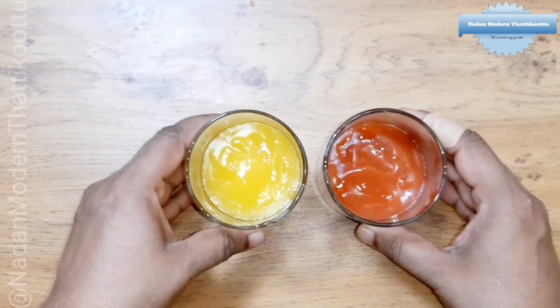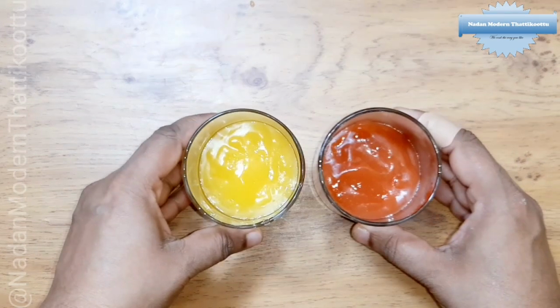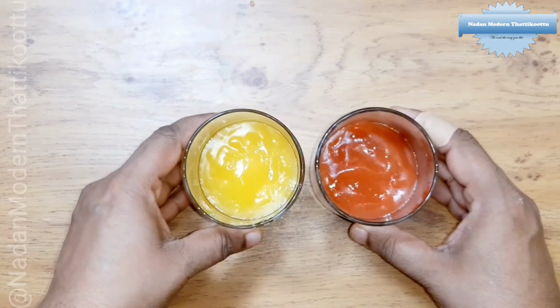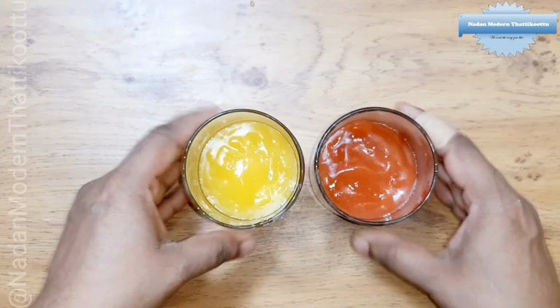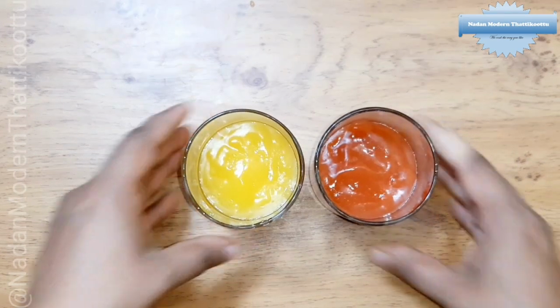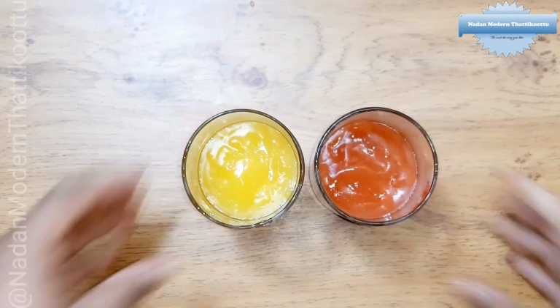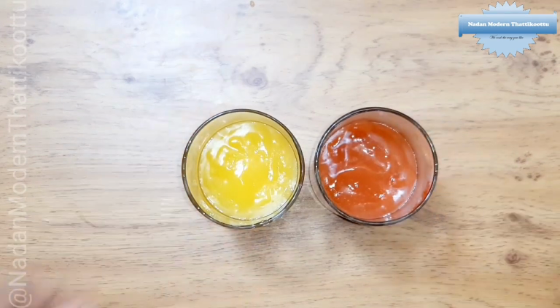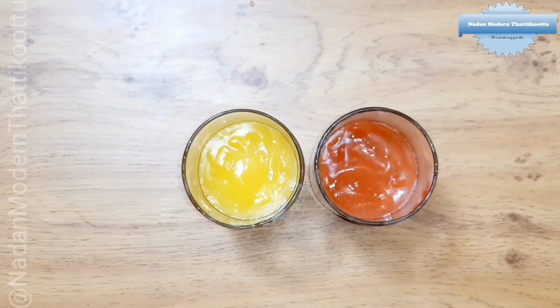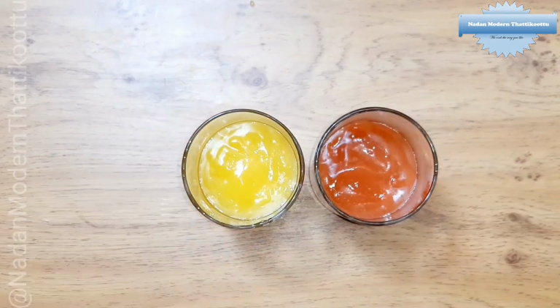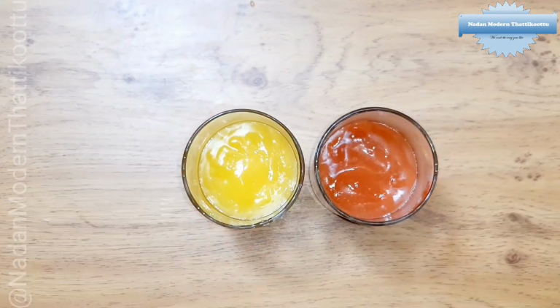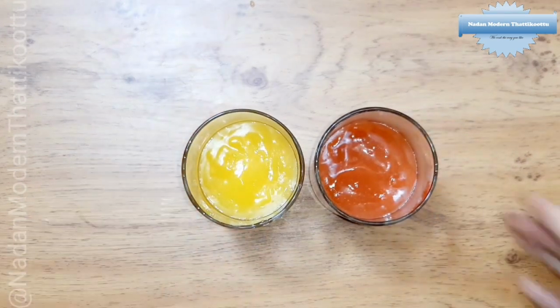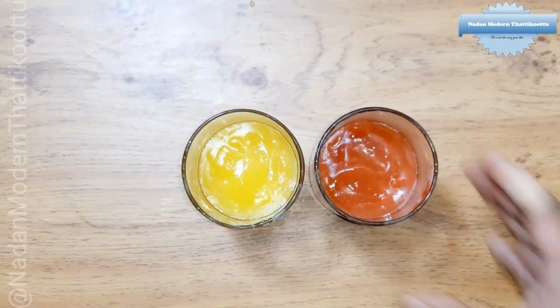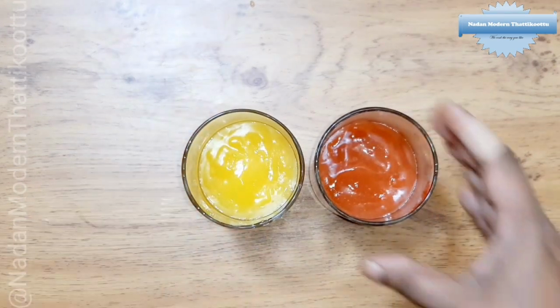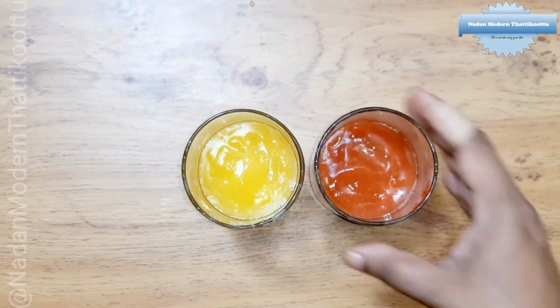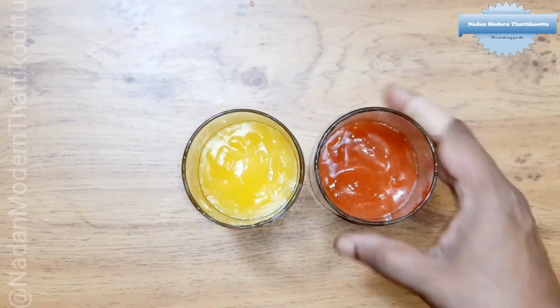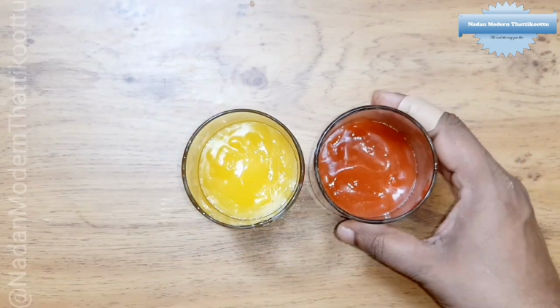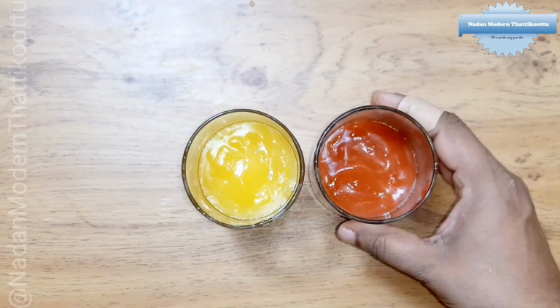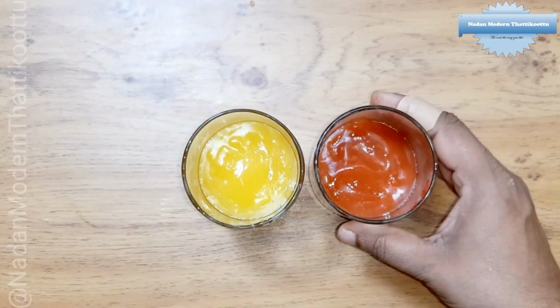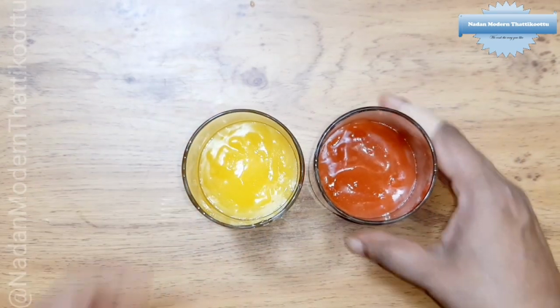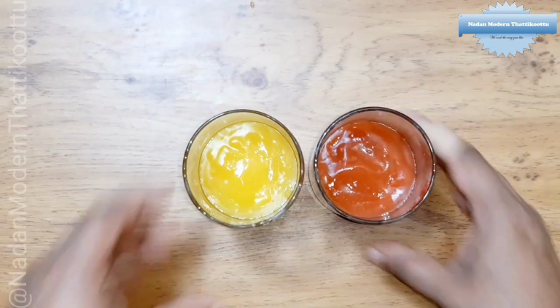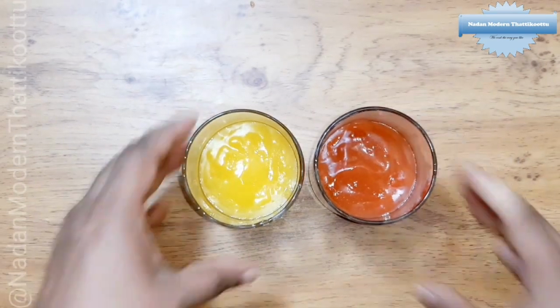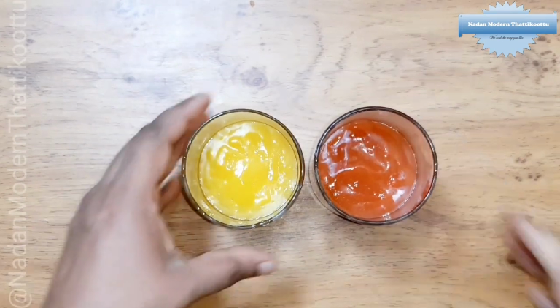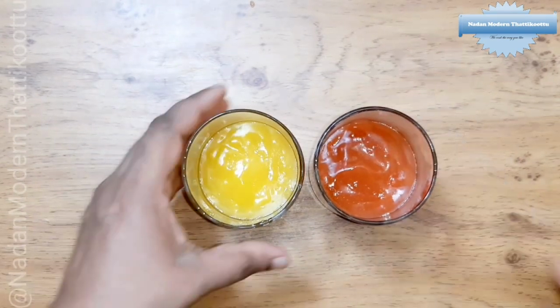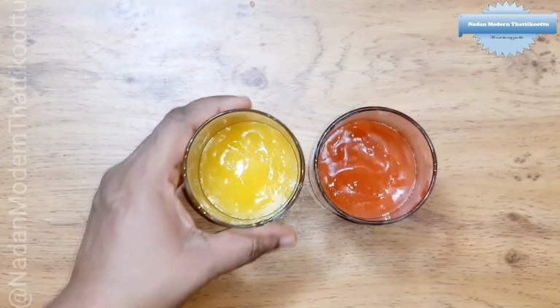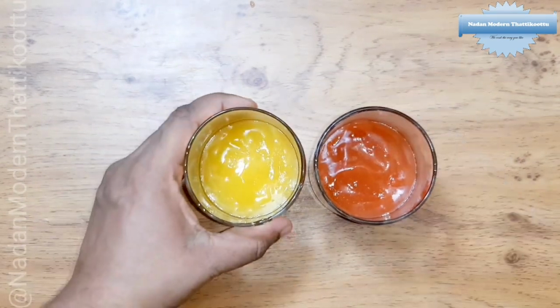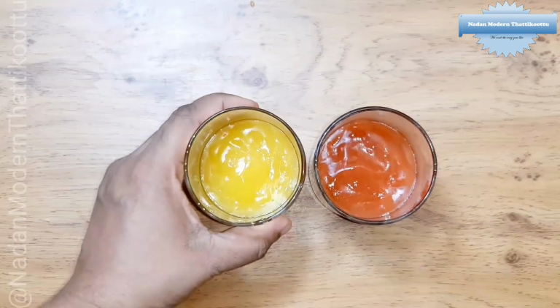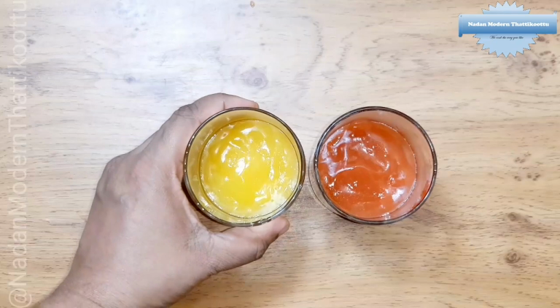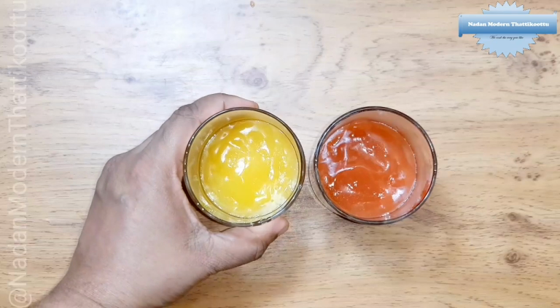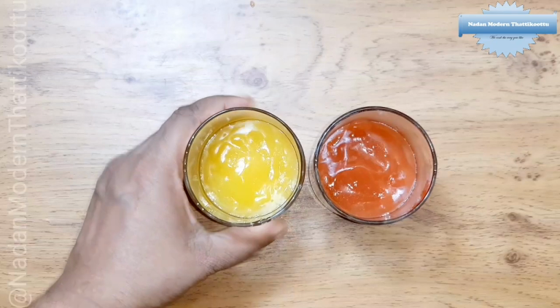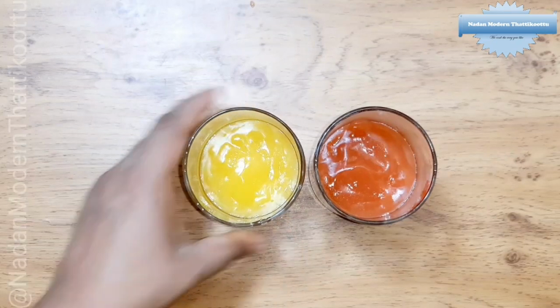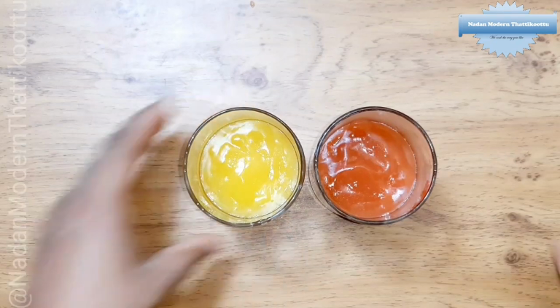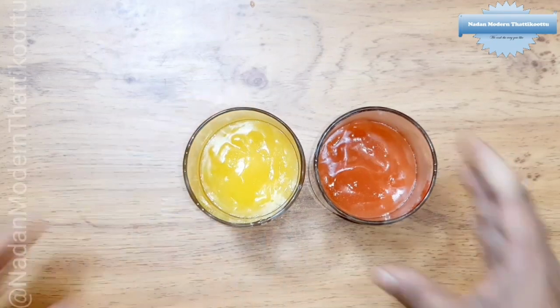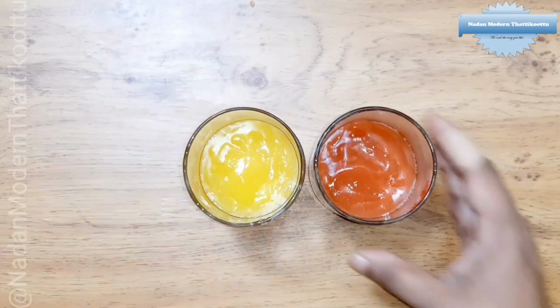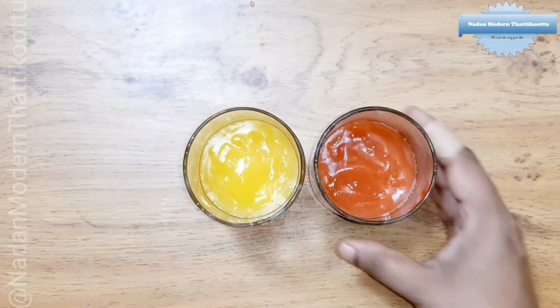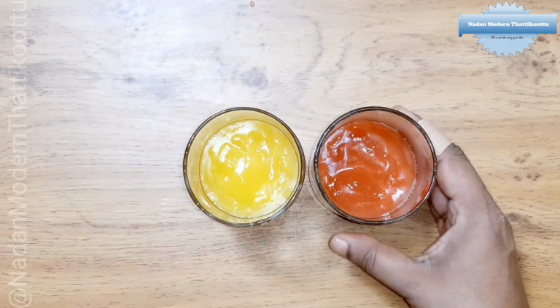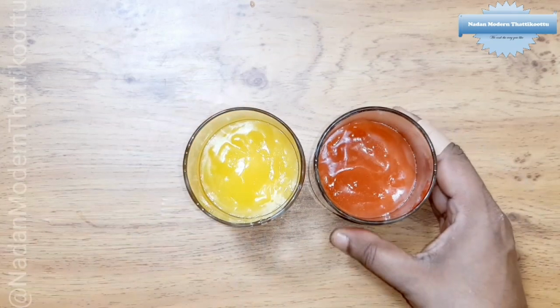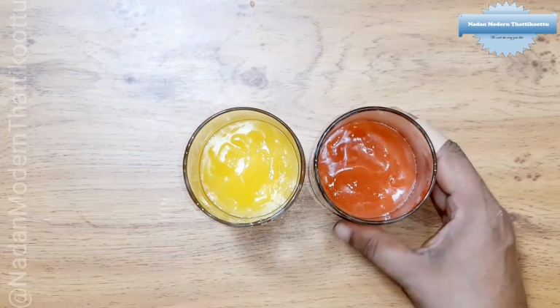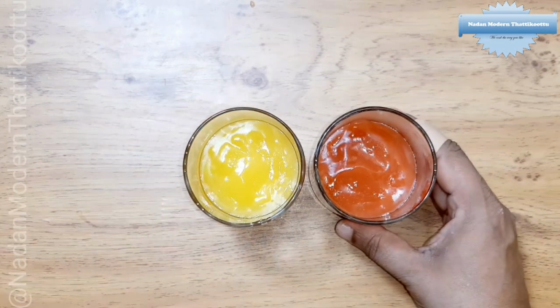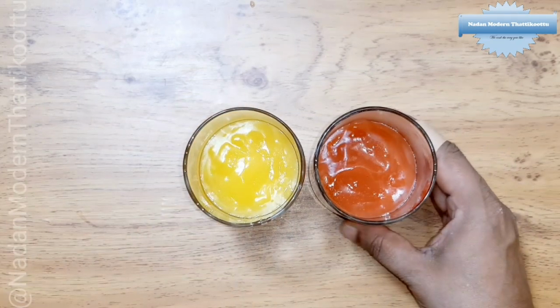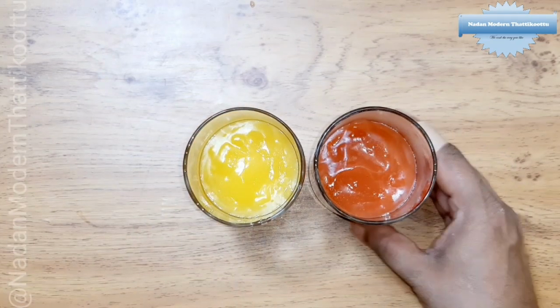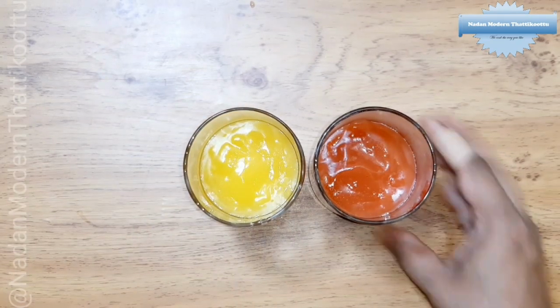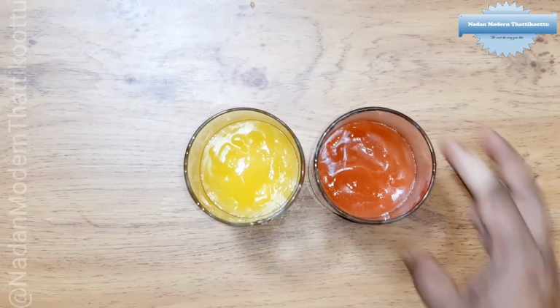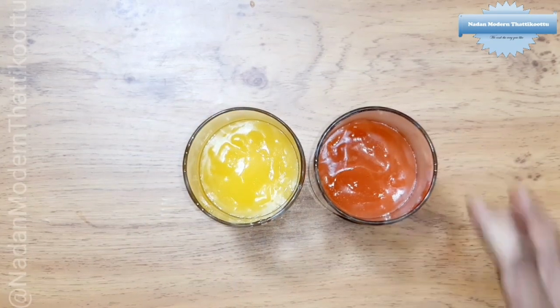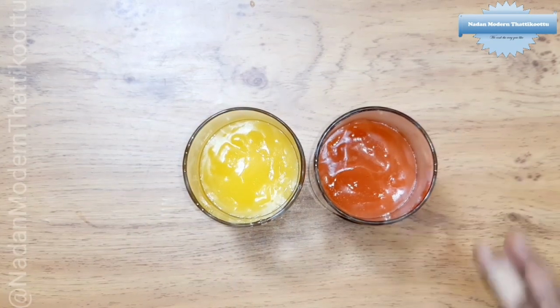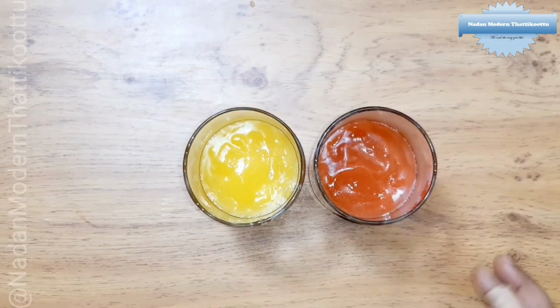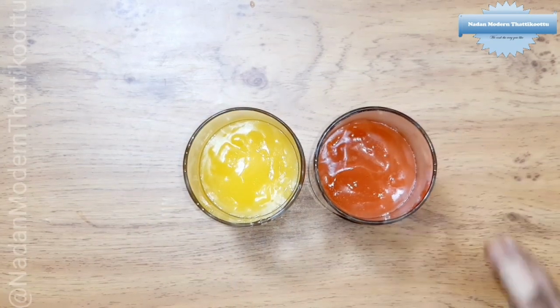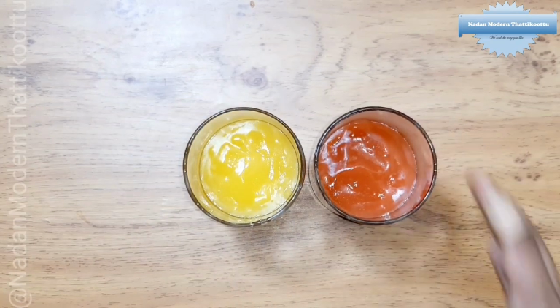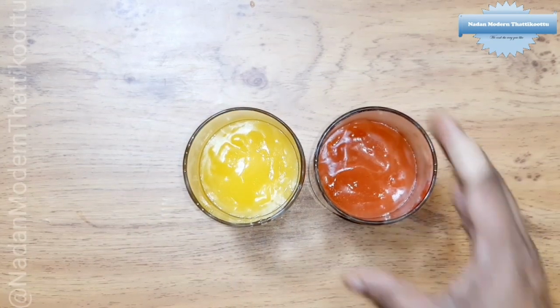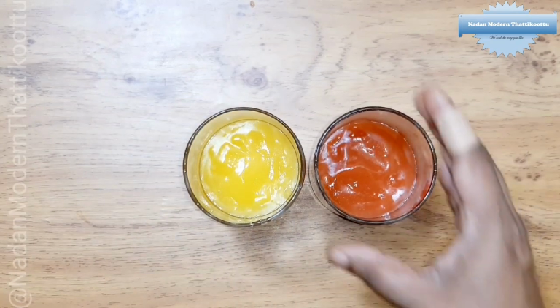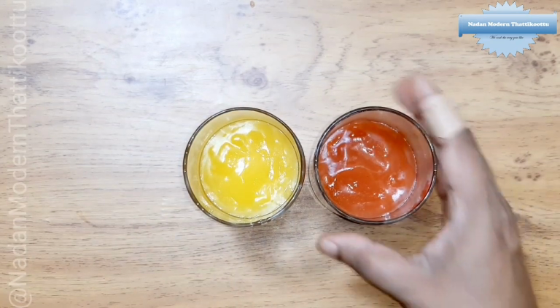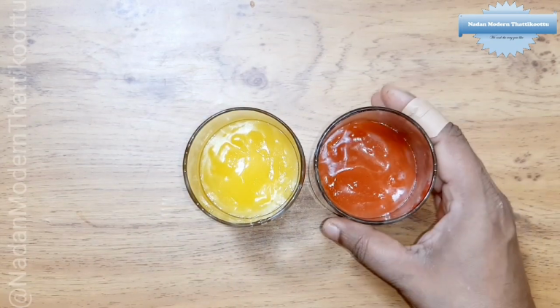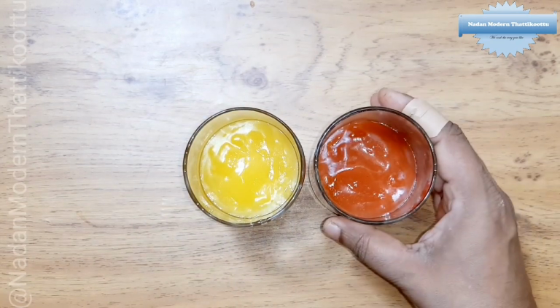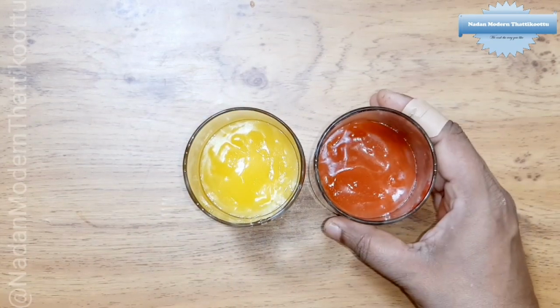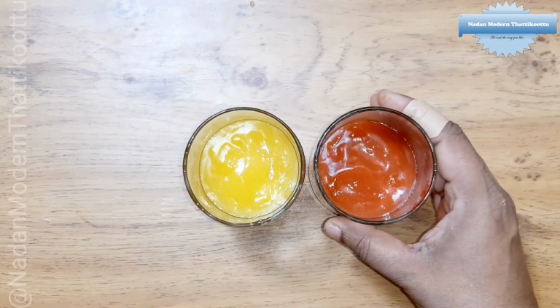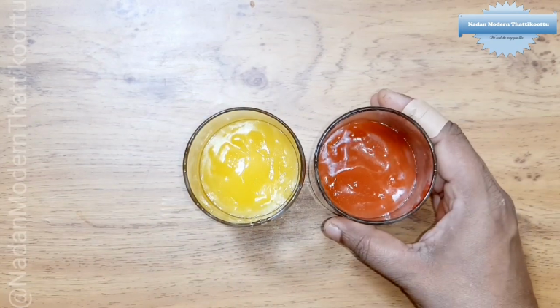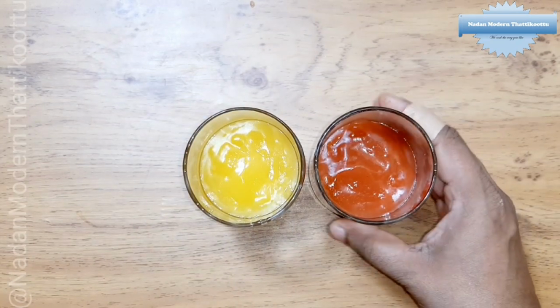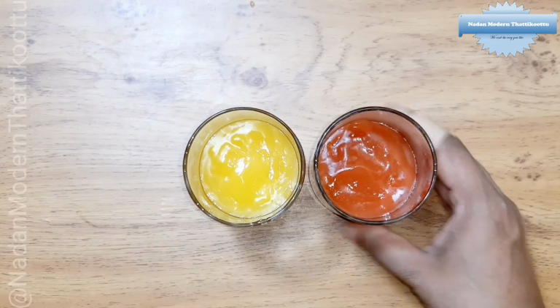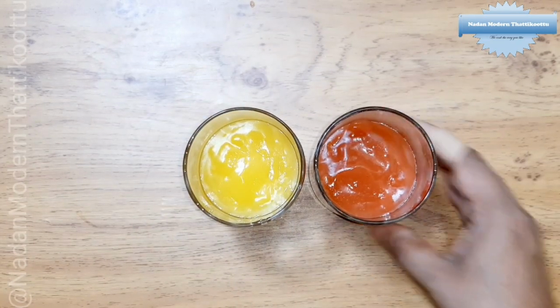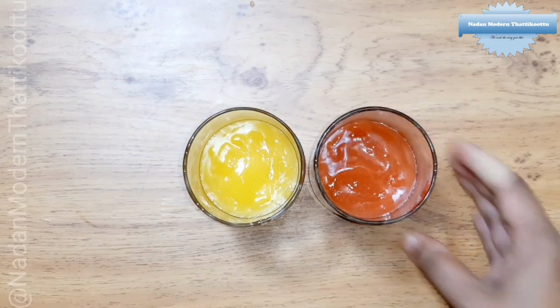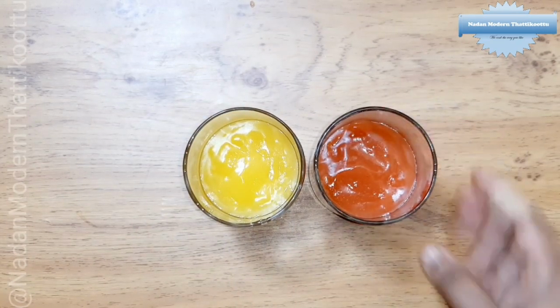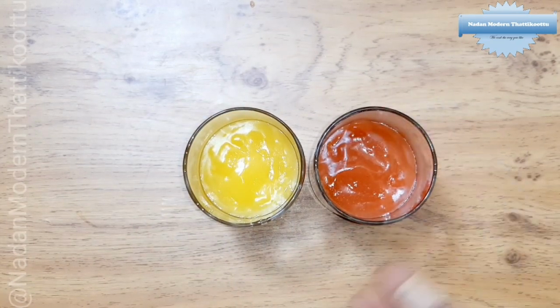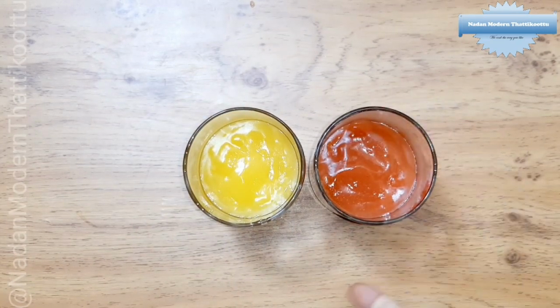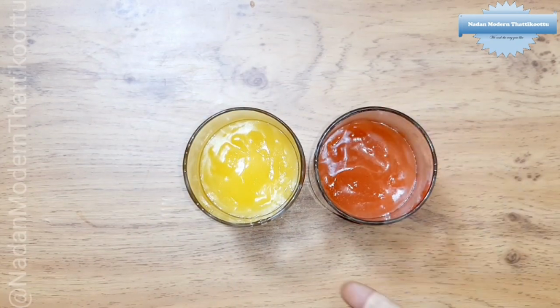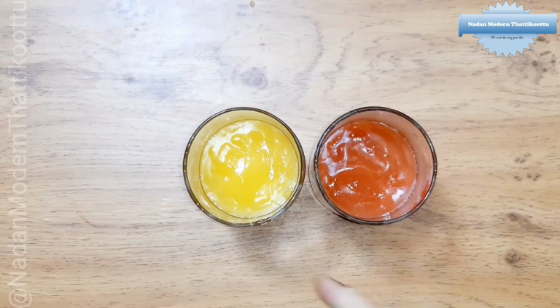I have a half orange and half strawberry. Now I will set it in two layers.